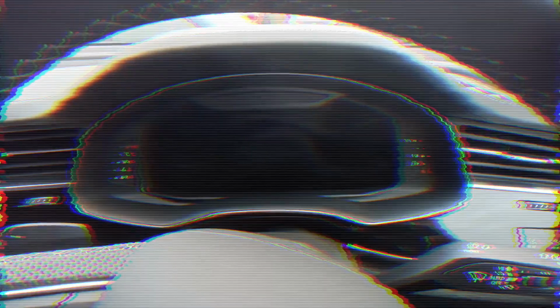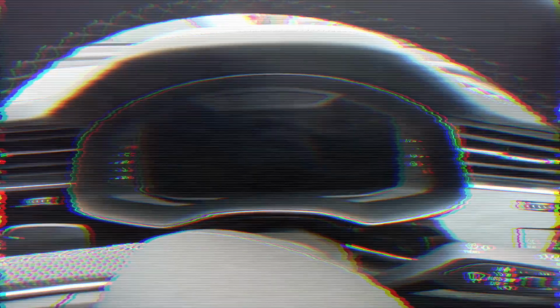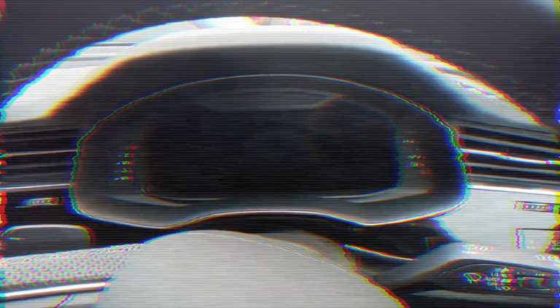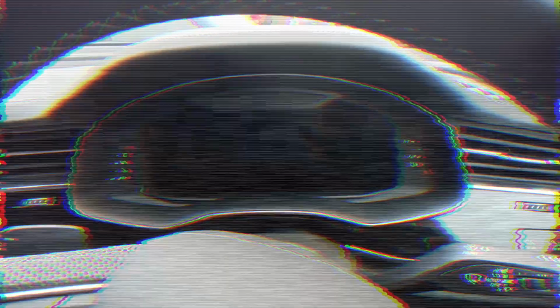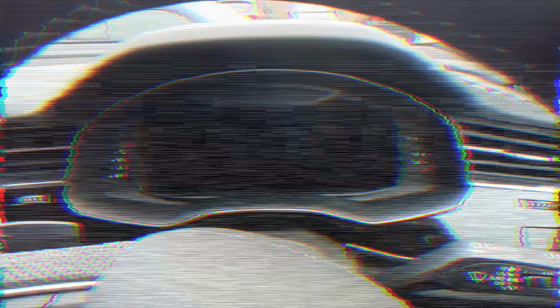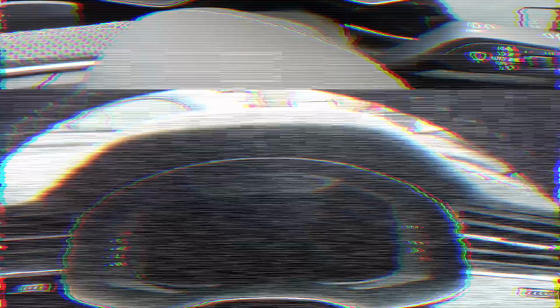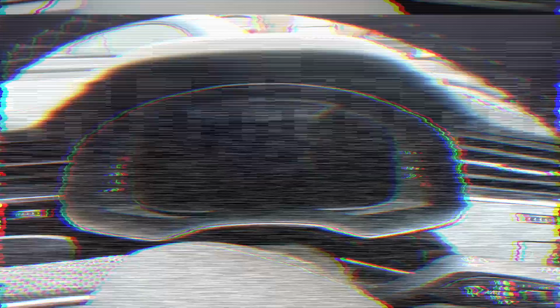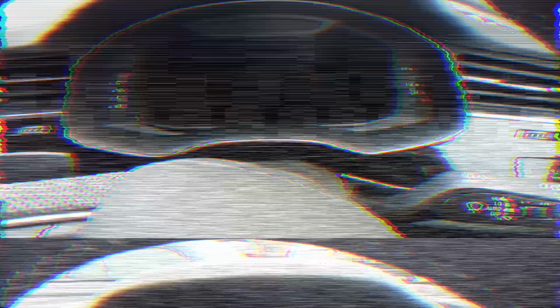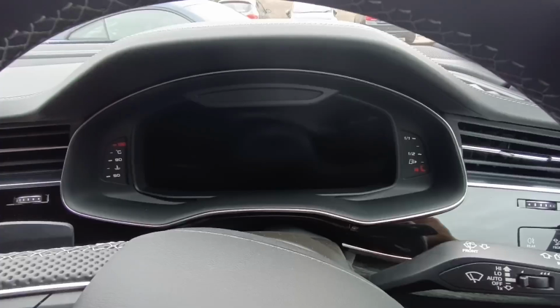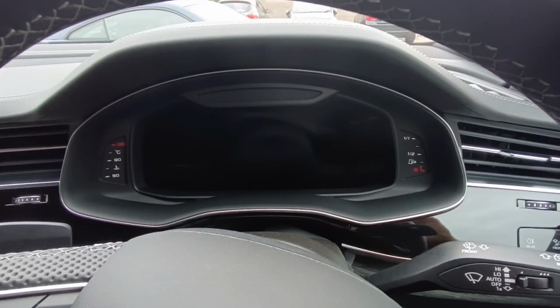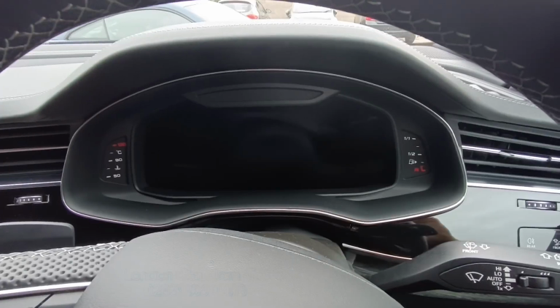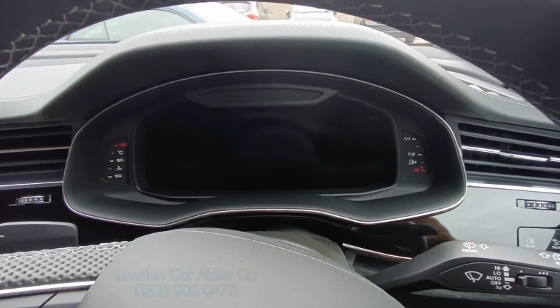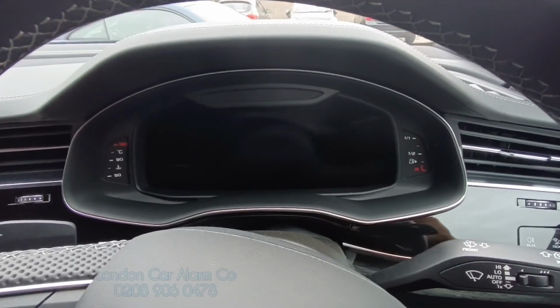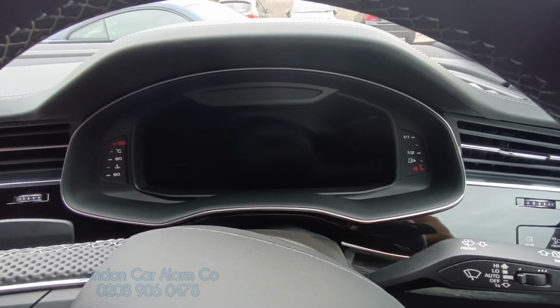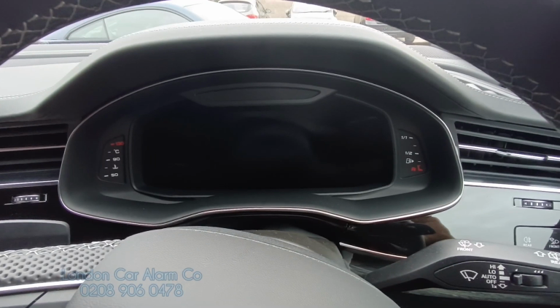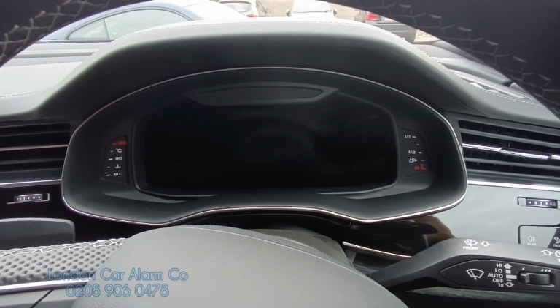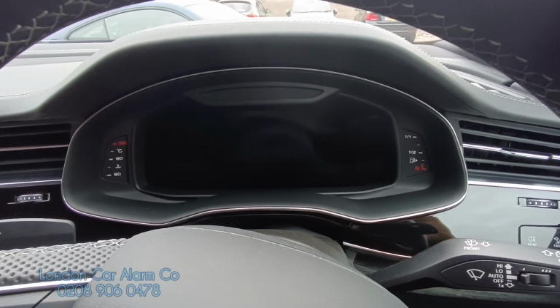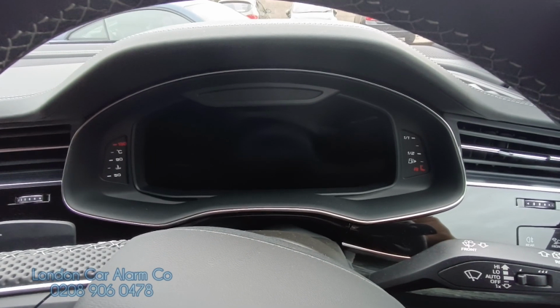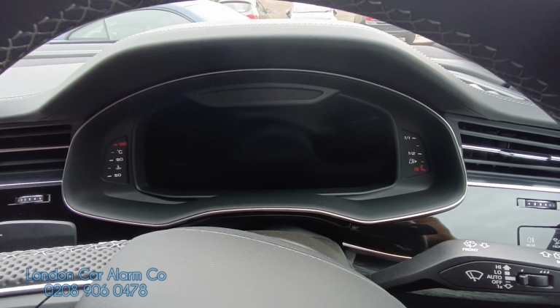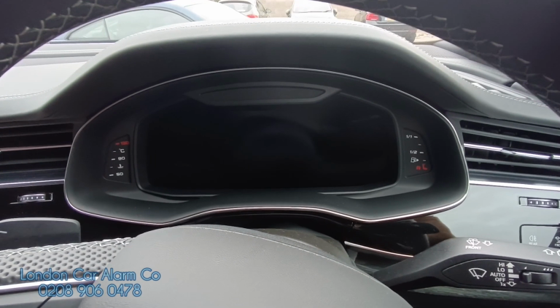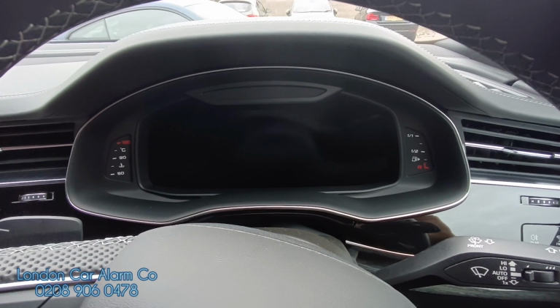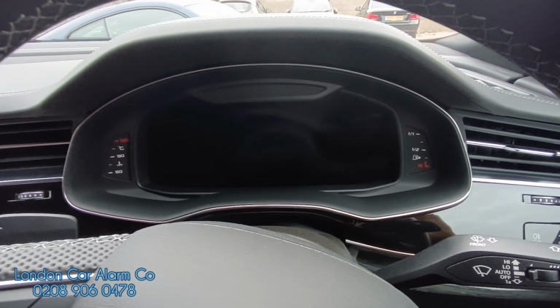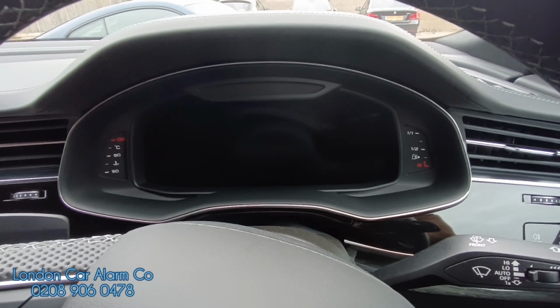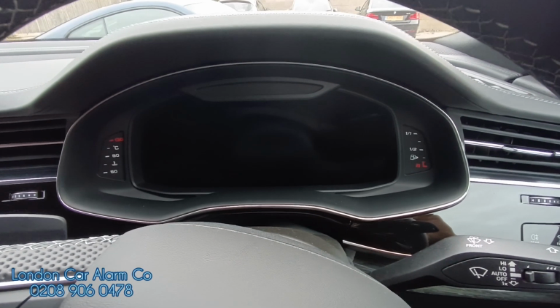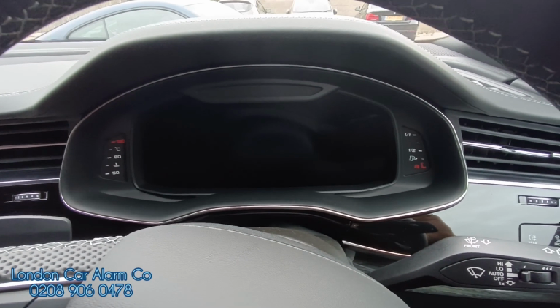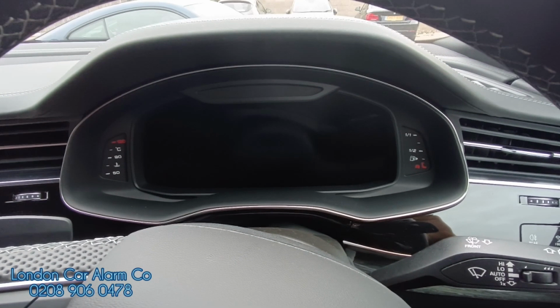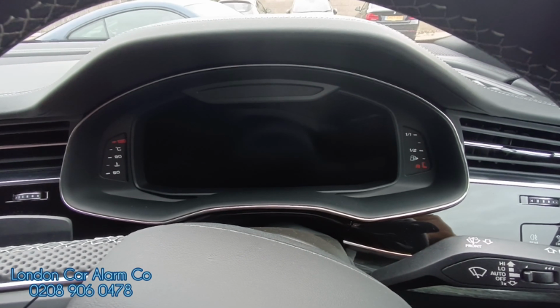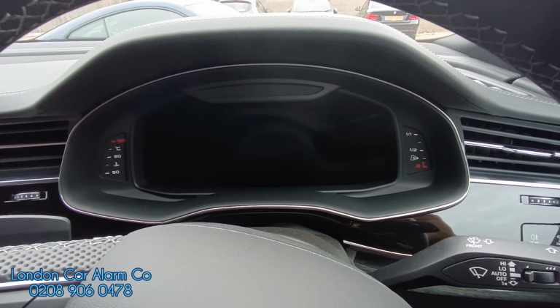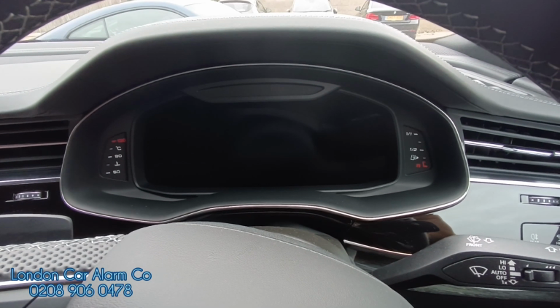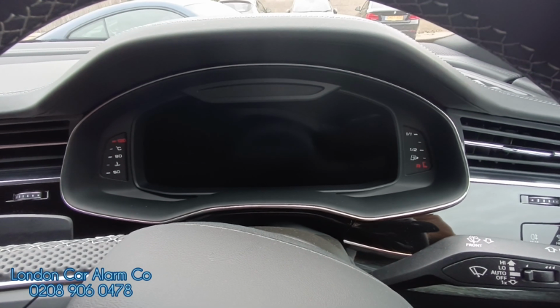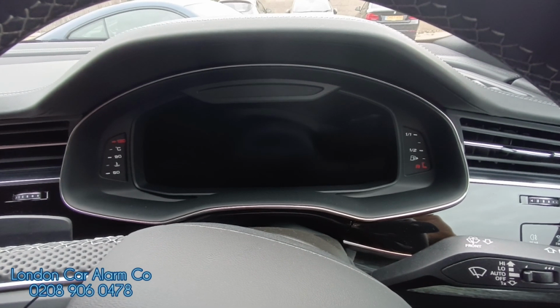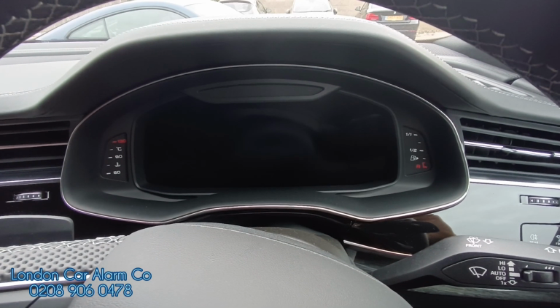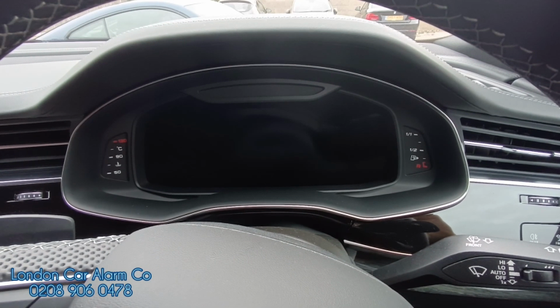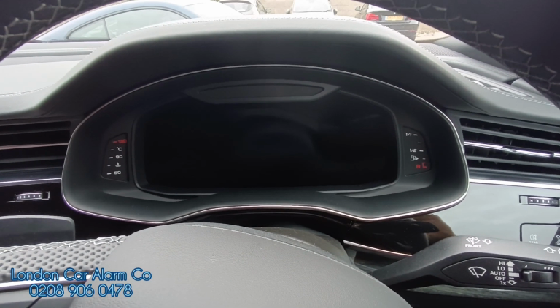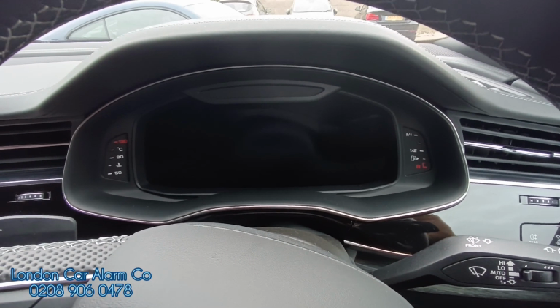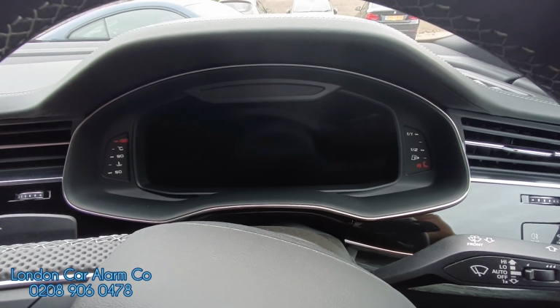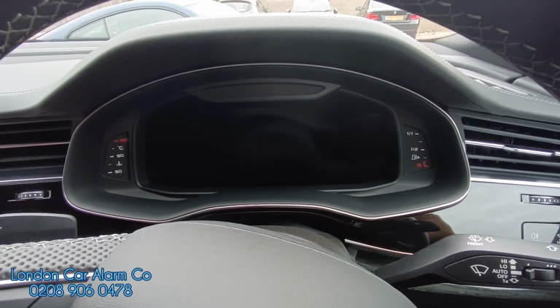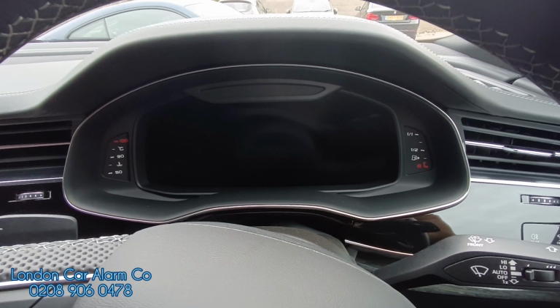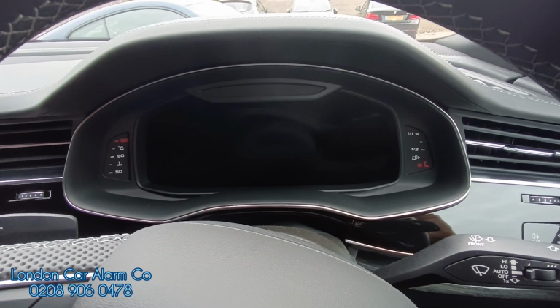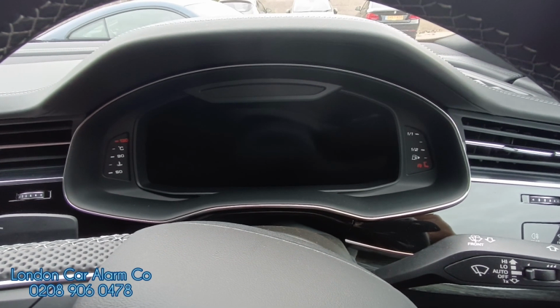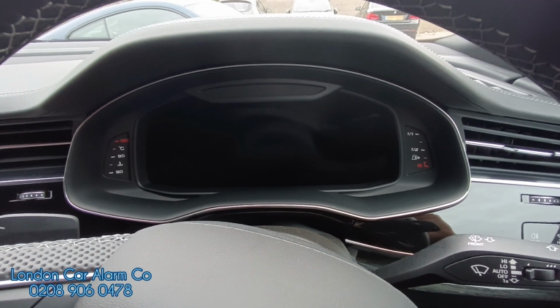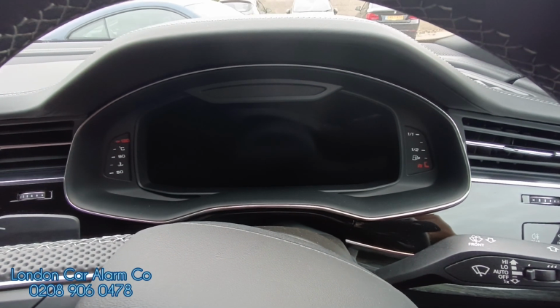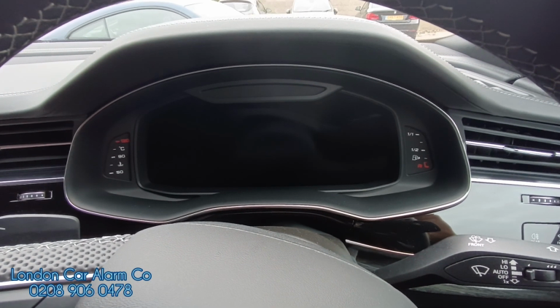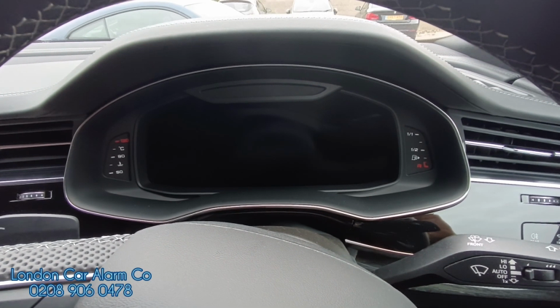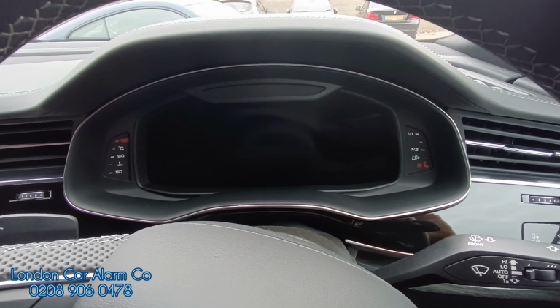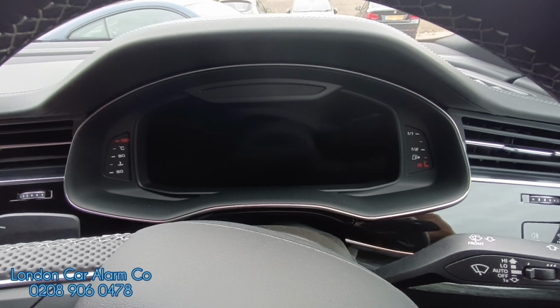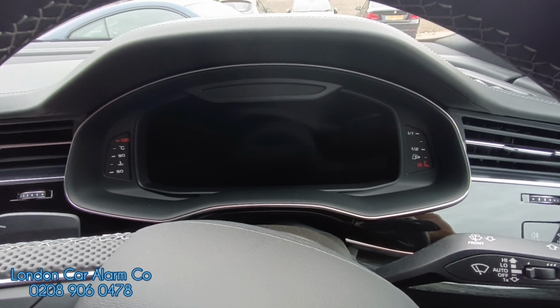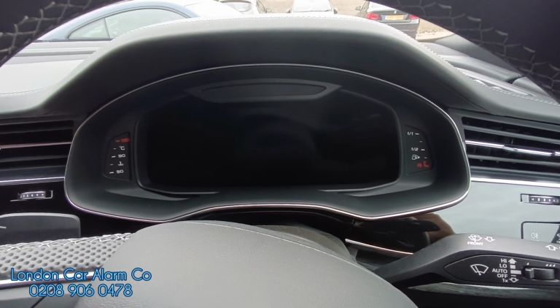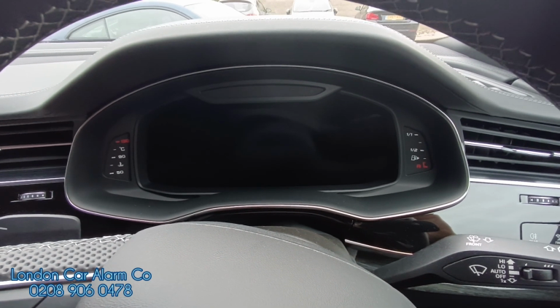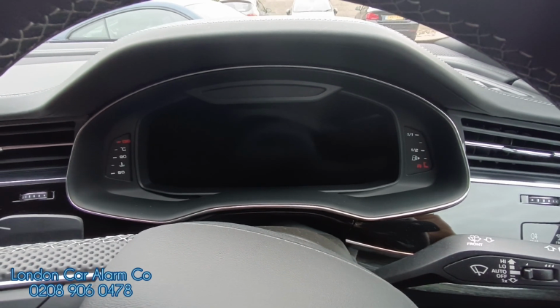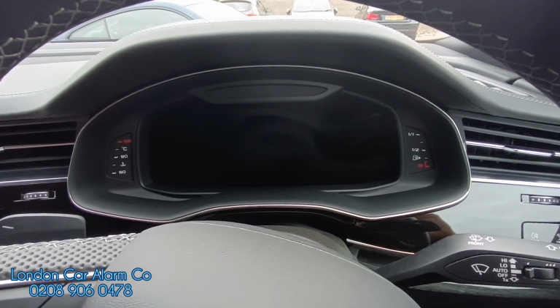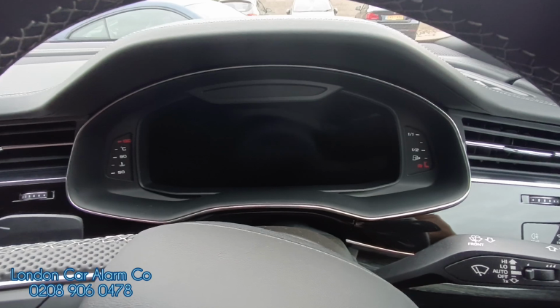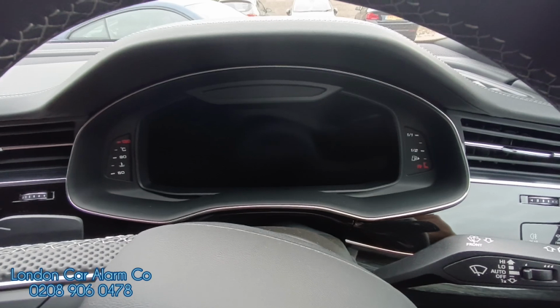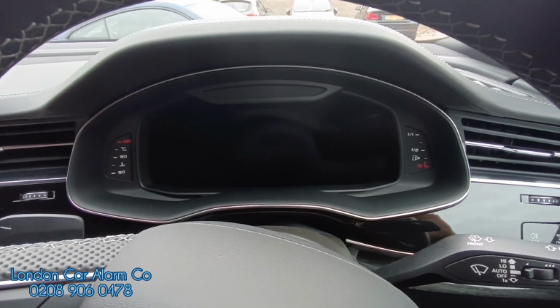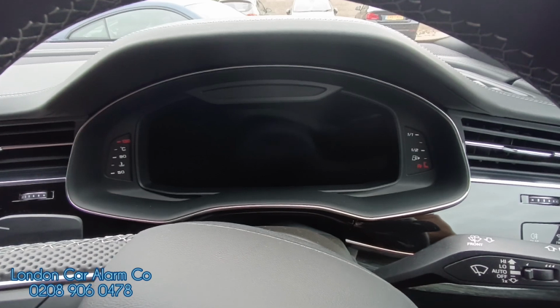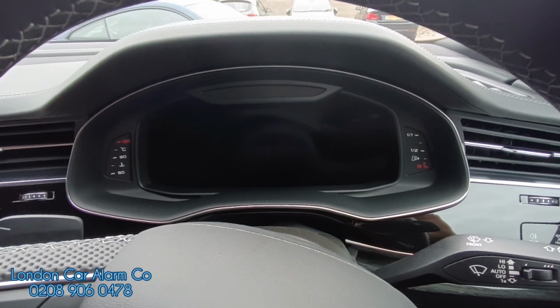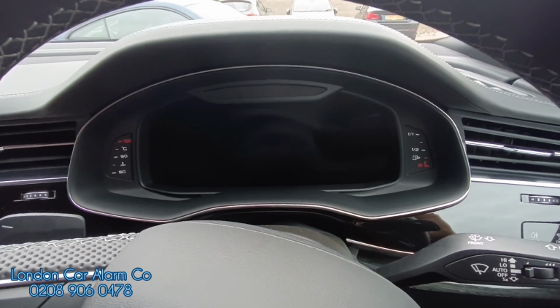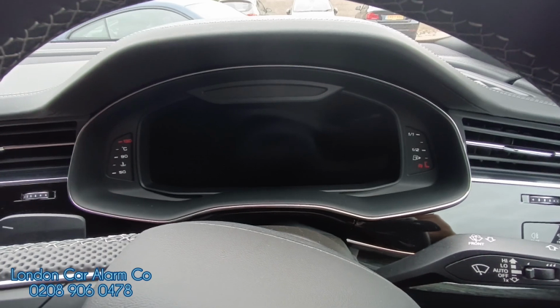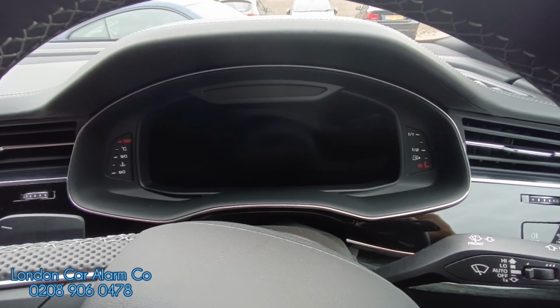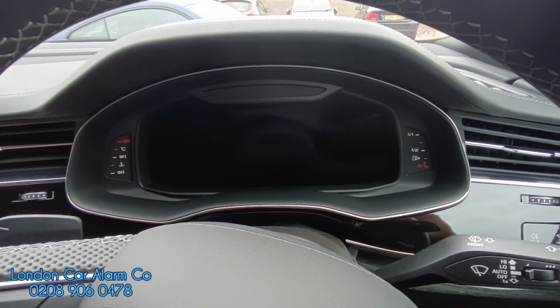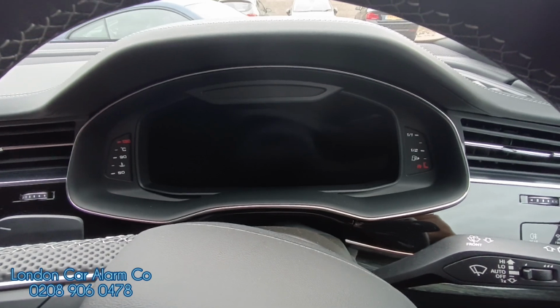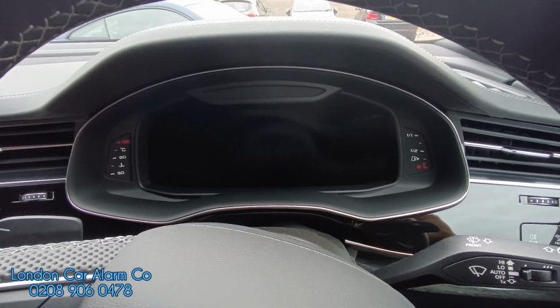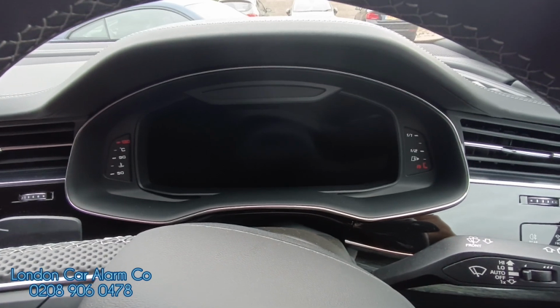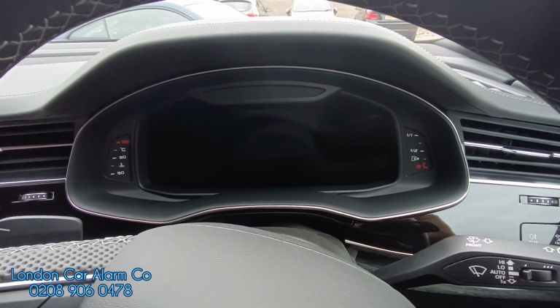Hello and welcome to the London Car Alarm Company. Today we've just done another Halo Mini on a 2021 Audi SQ8.